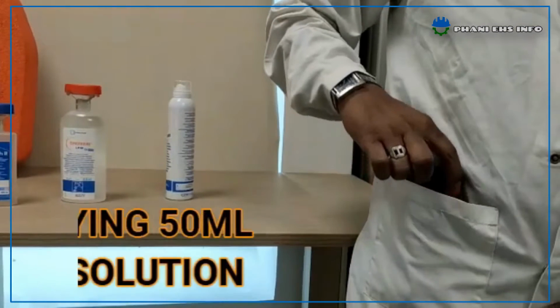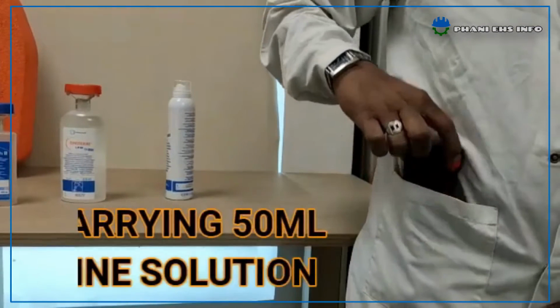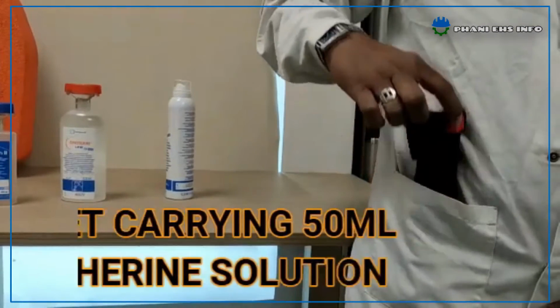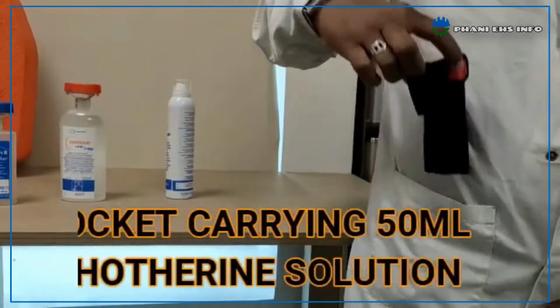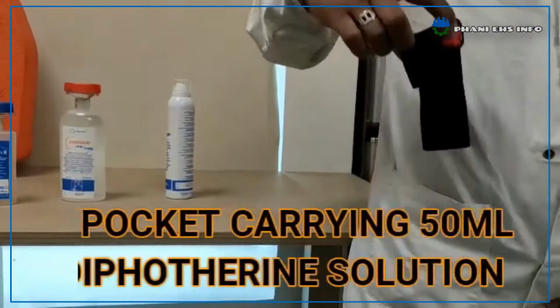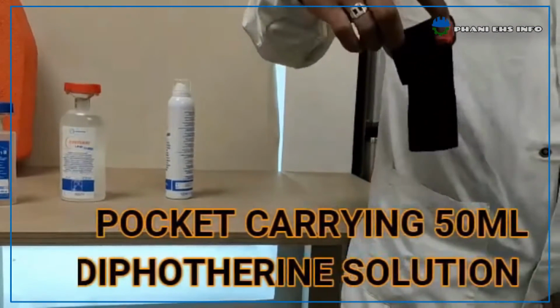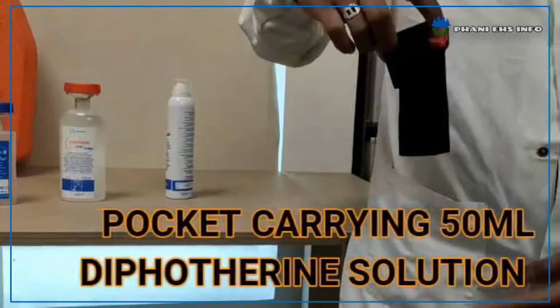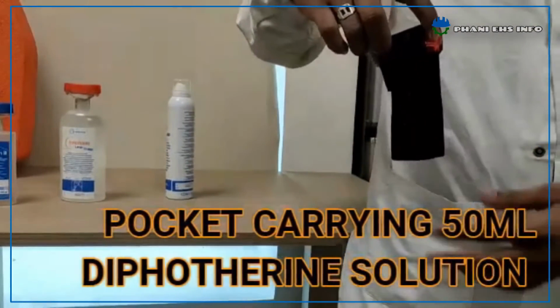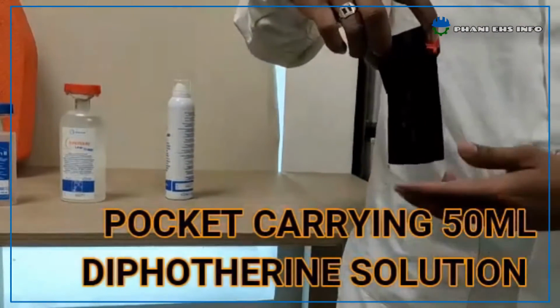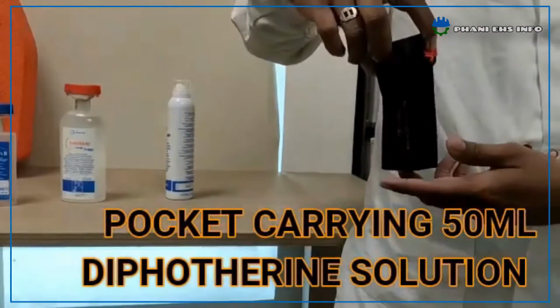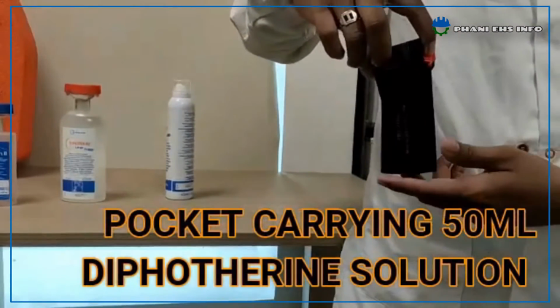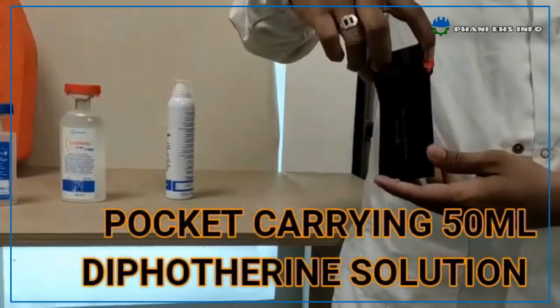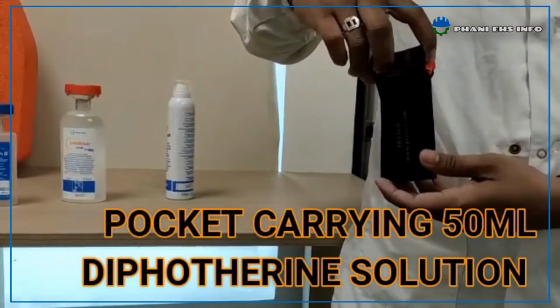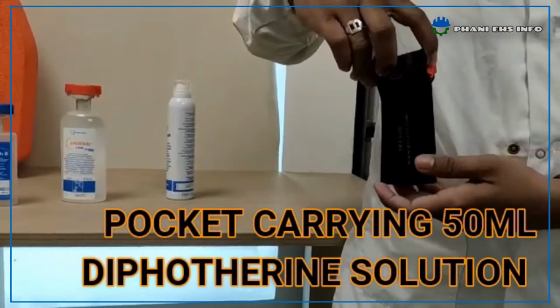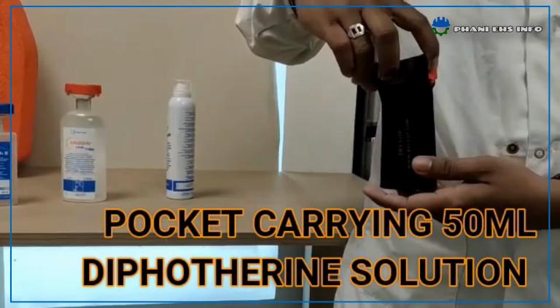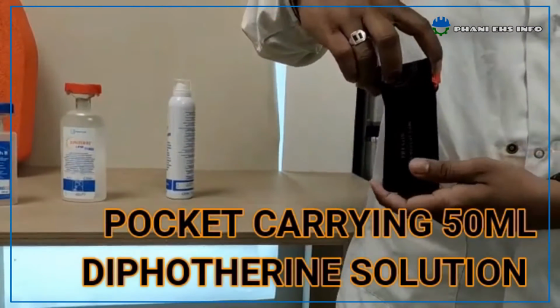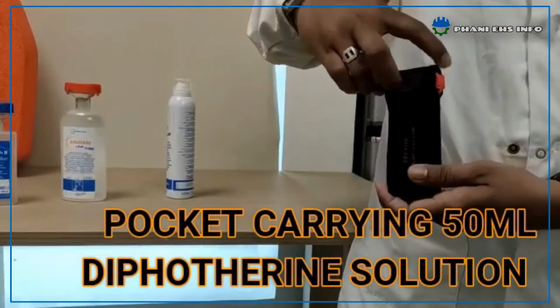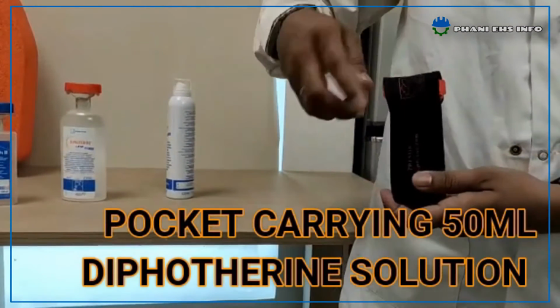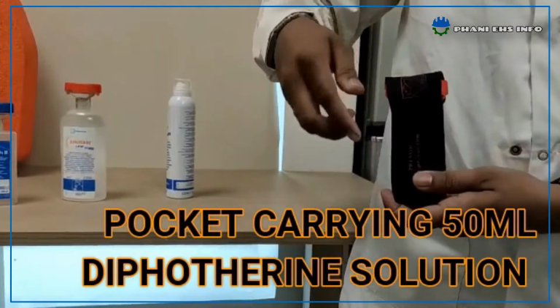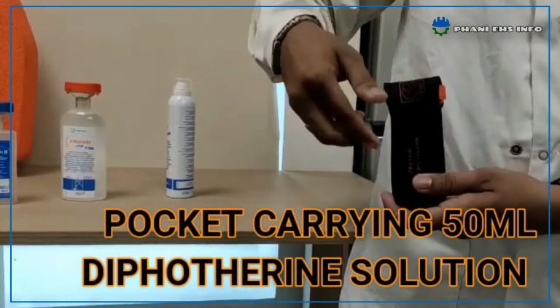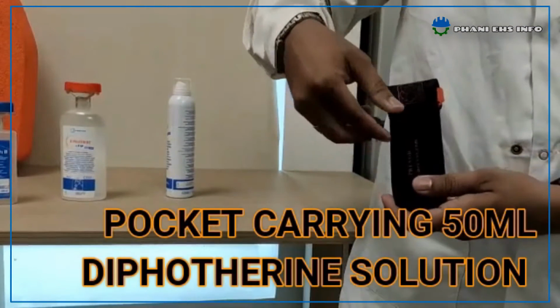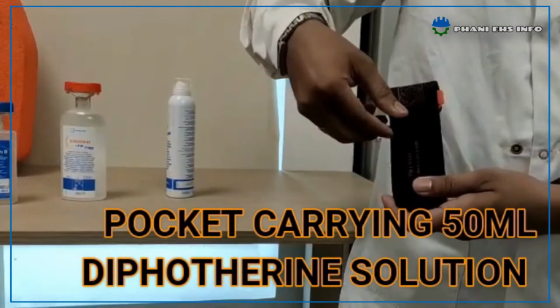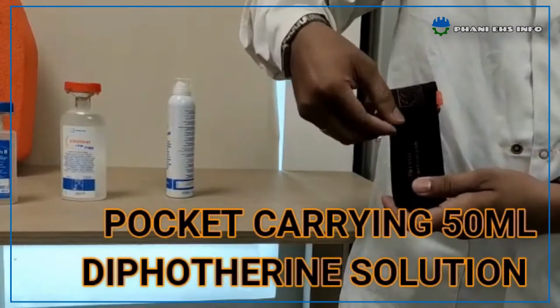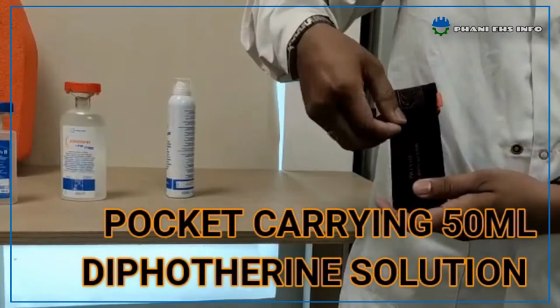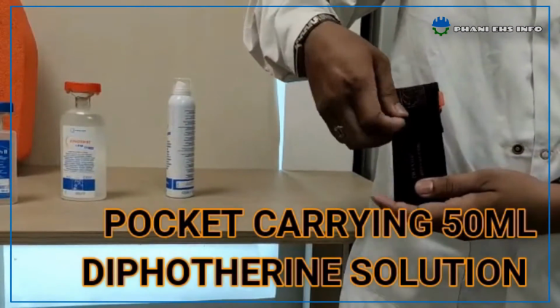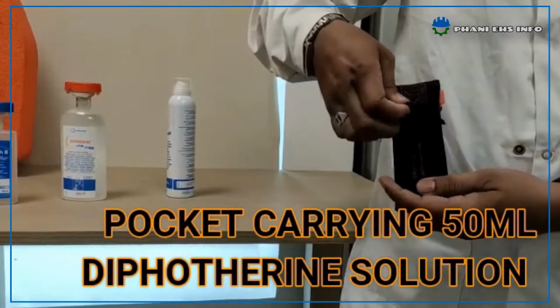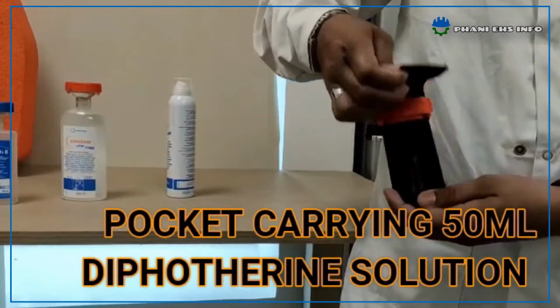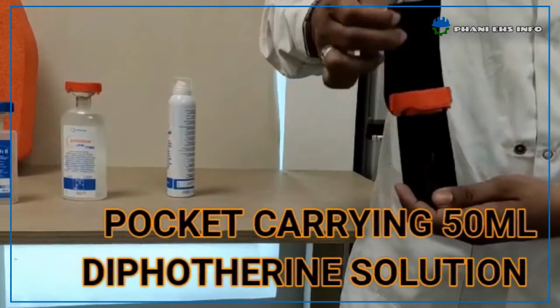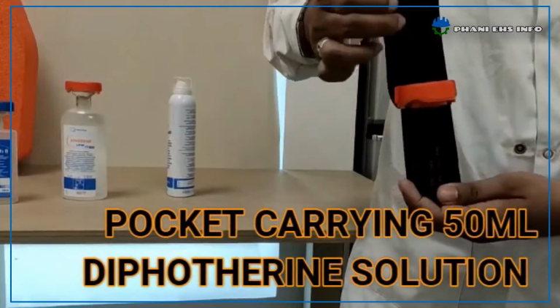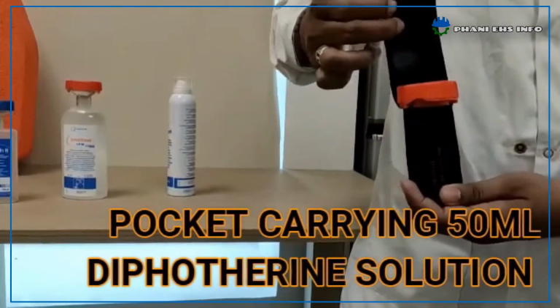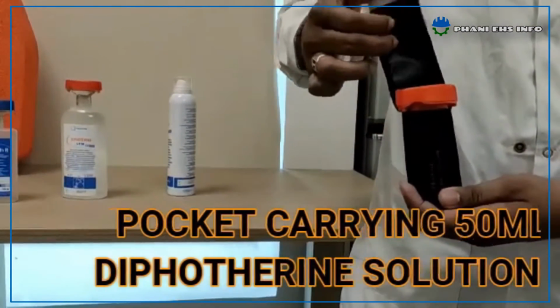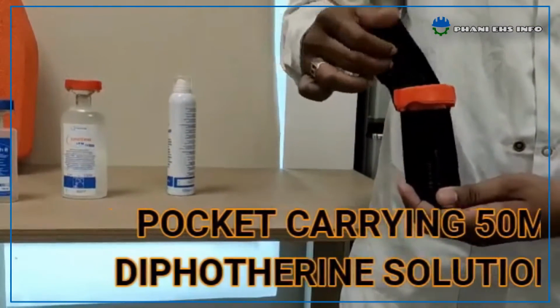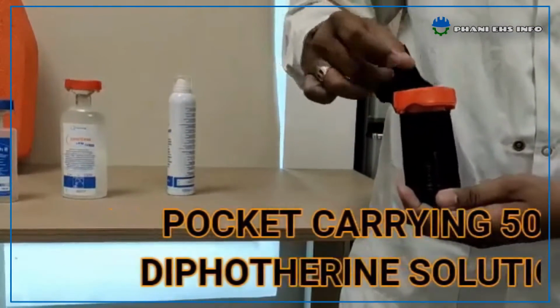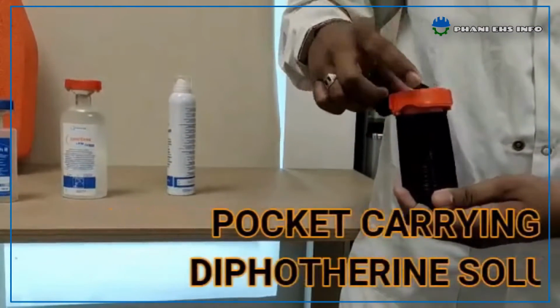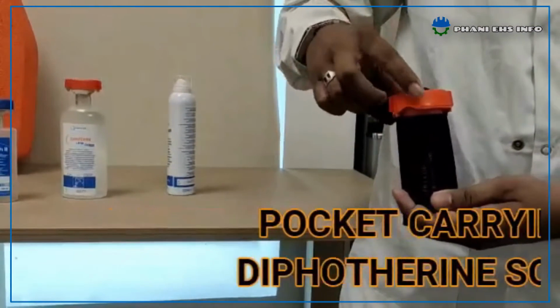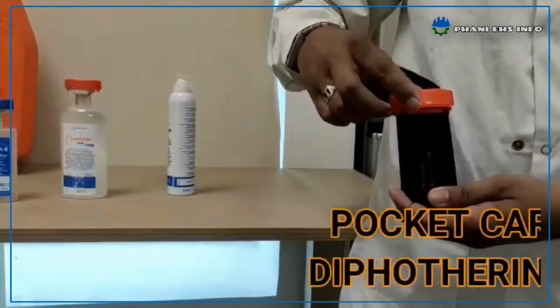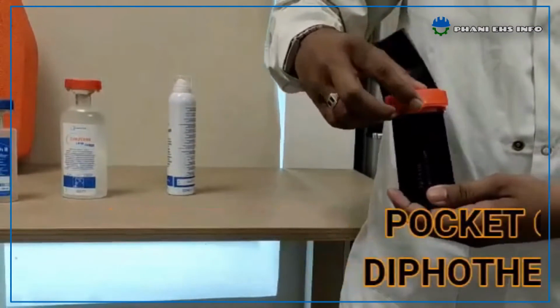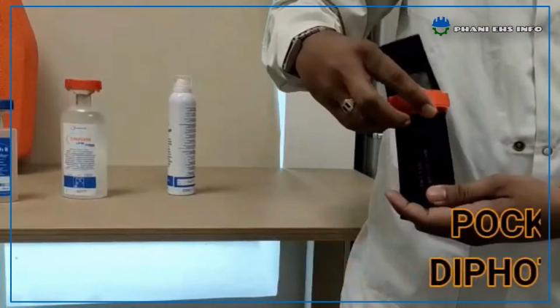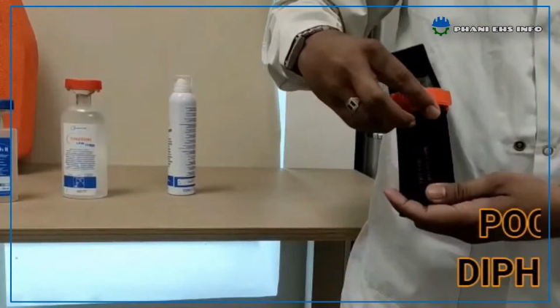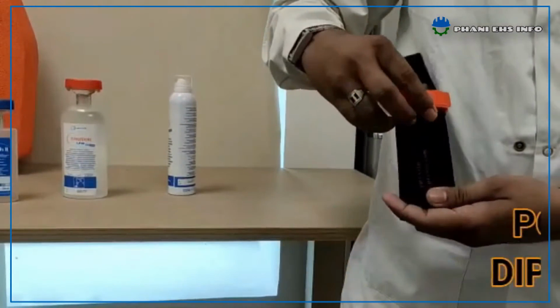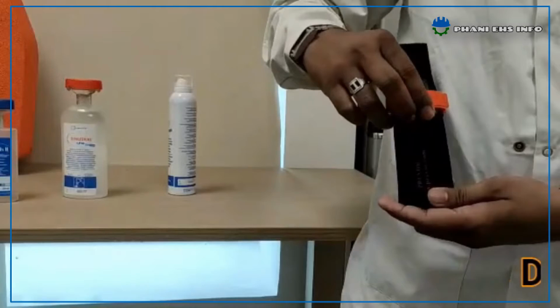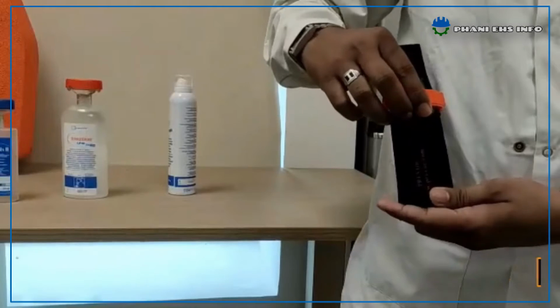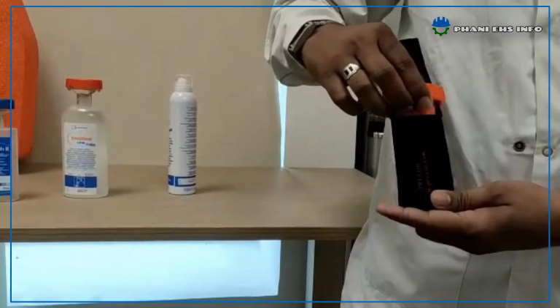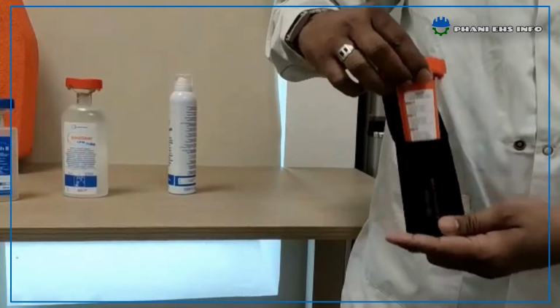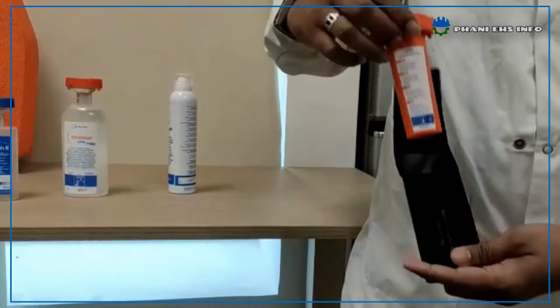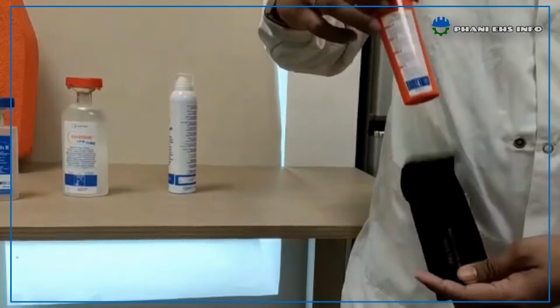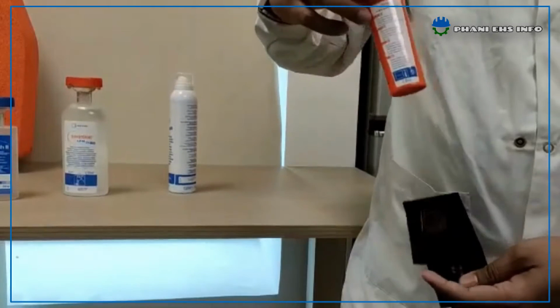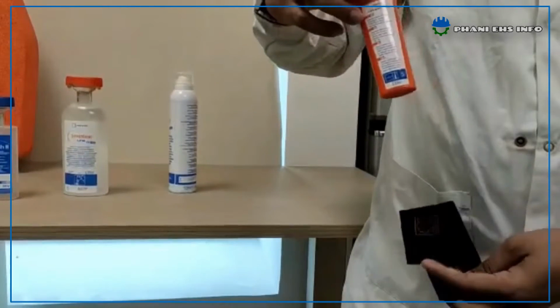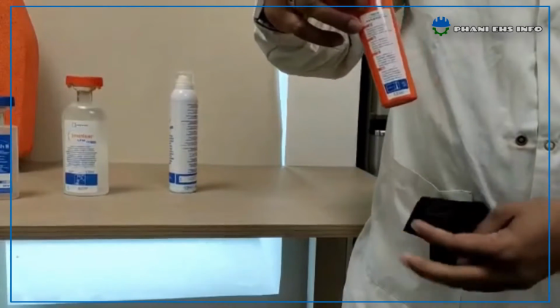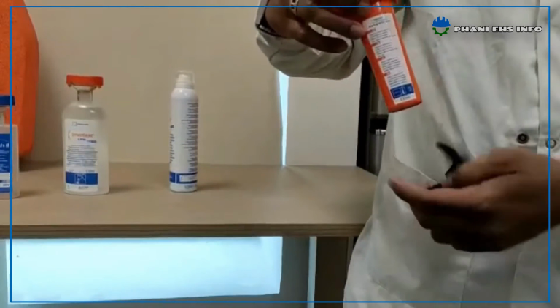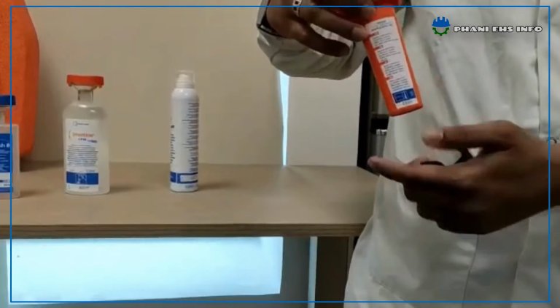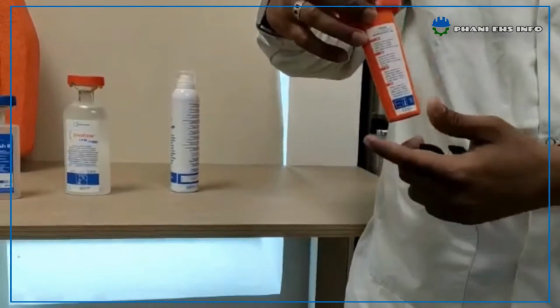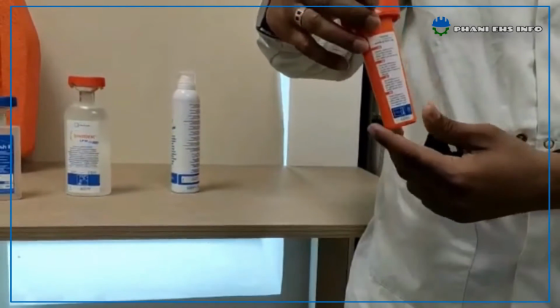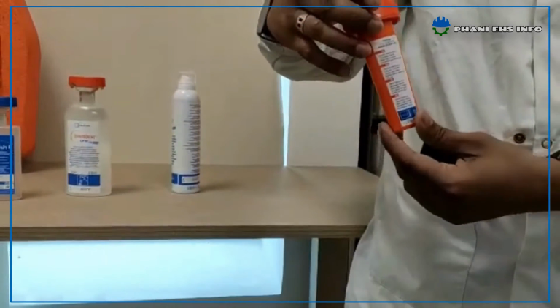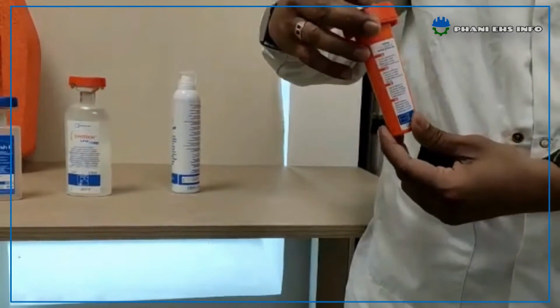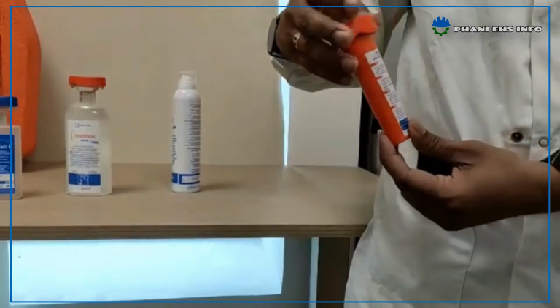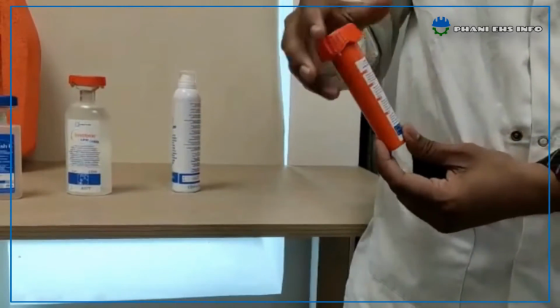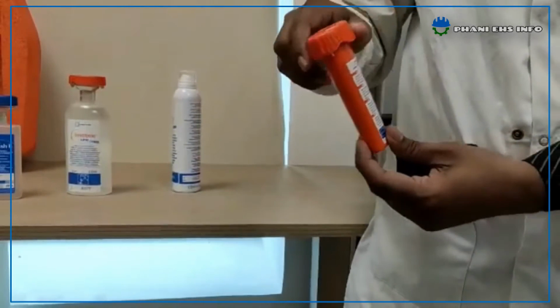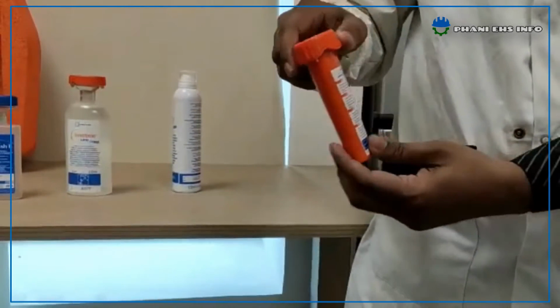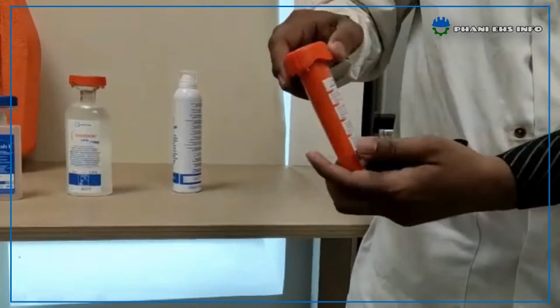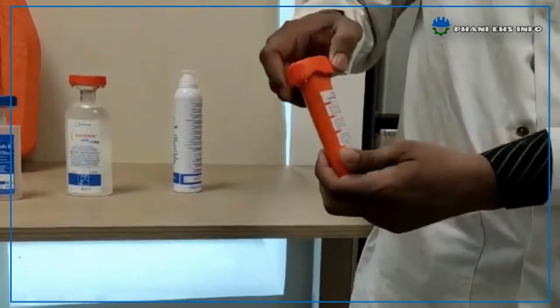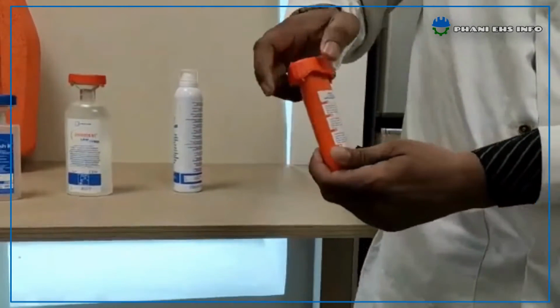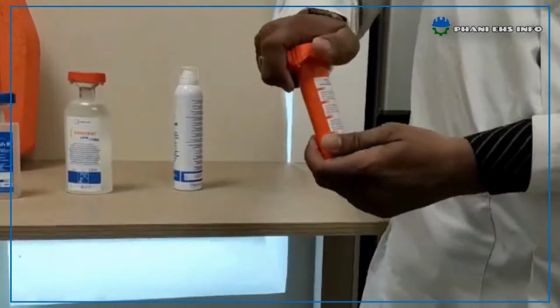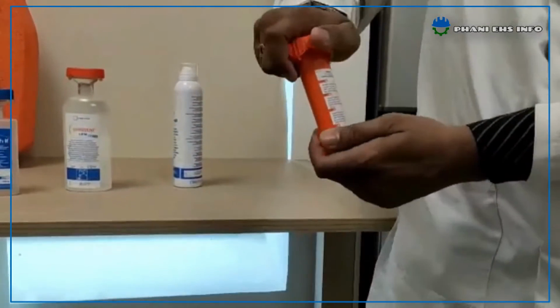A Pocket Carrying Diphotherine Eyewash Bottle is also available. It is a 50 ml Diphotherine Solution.